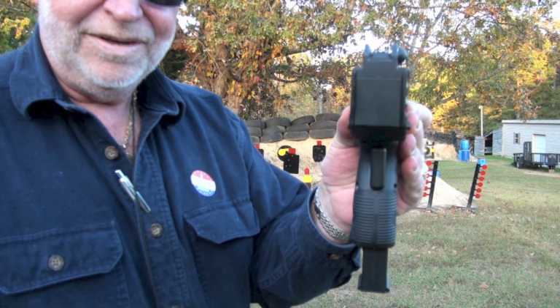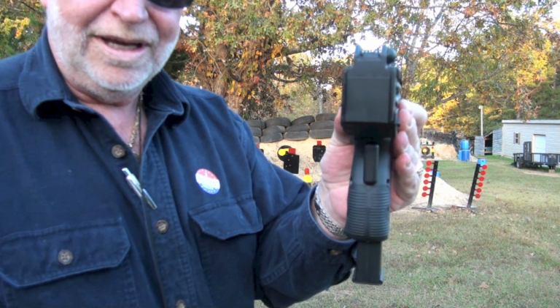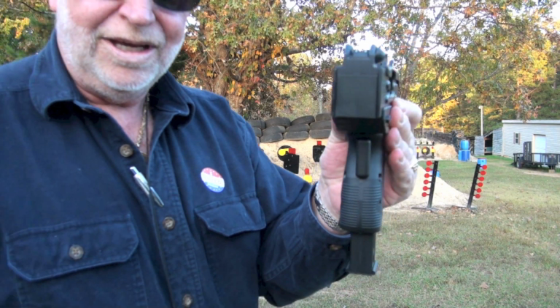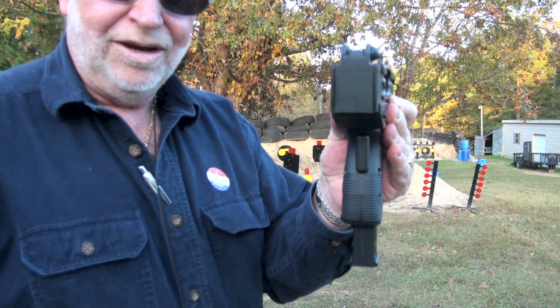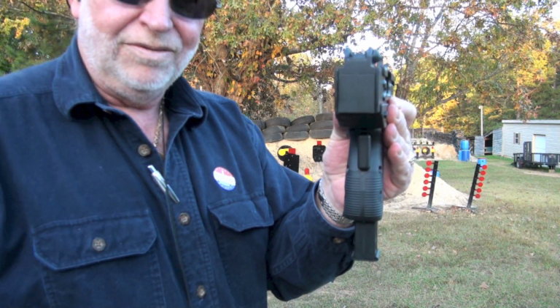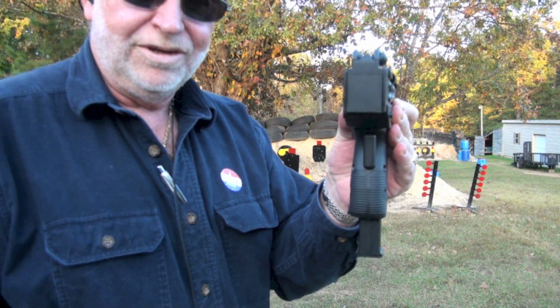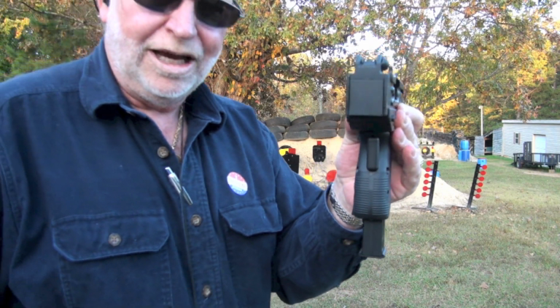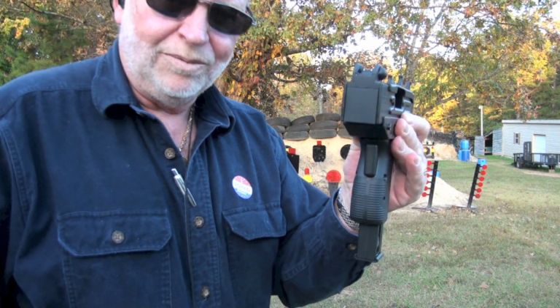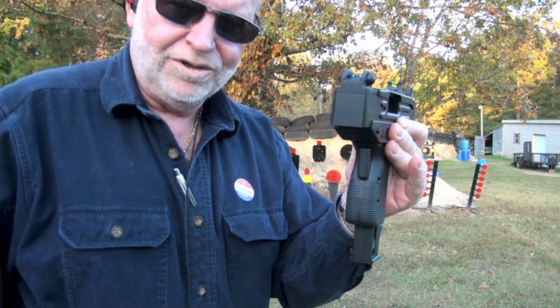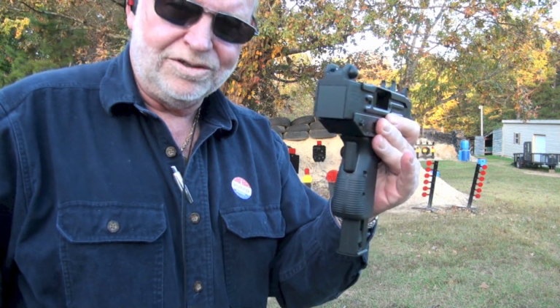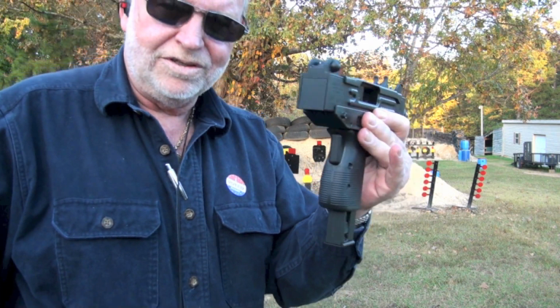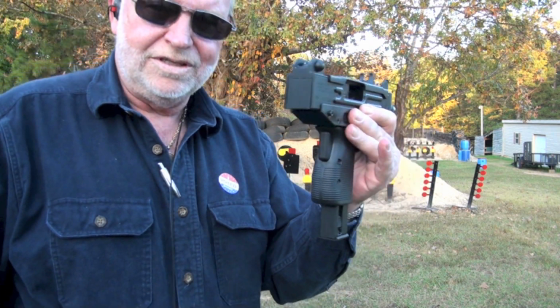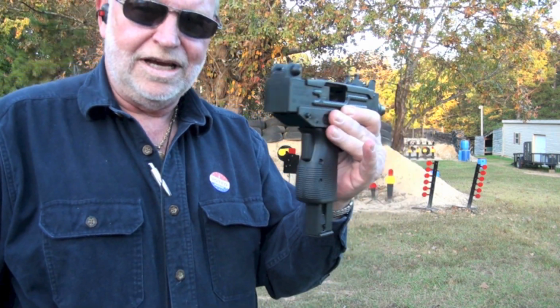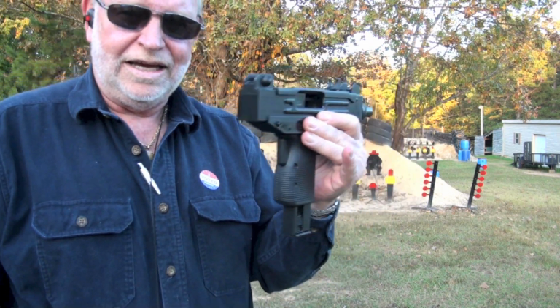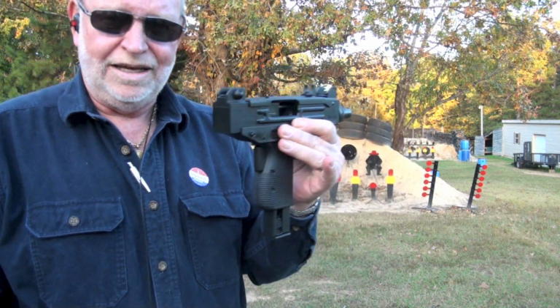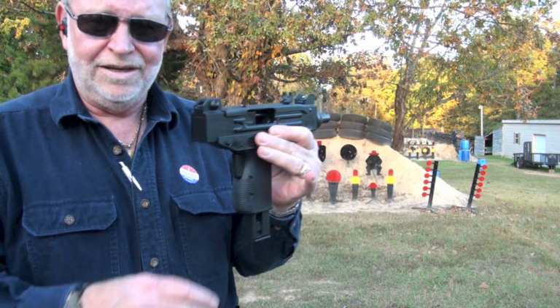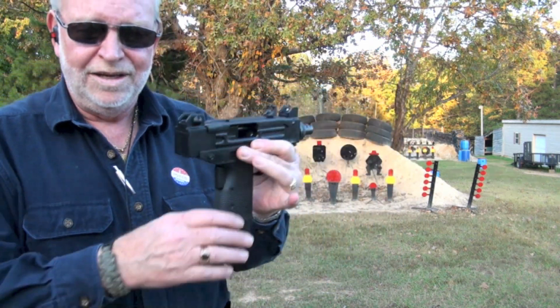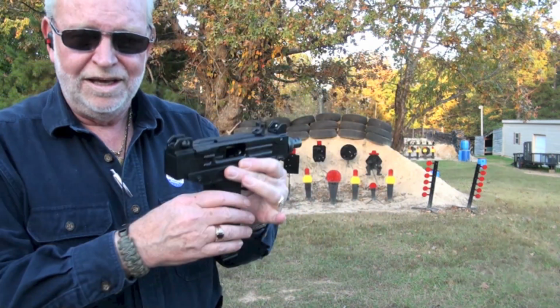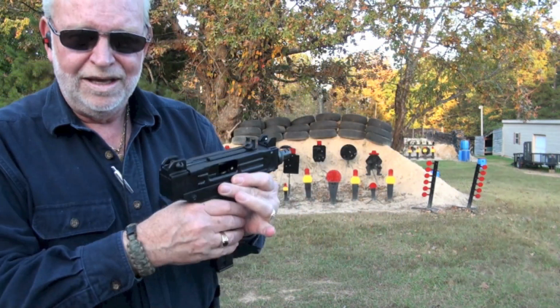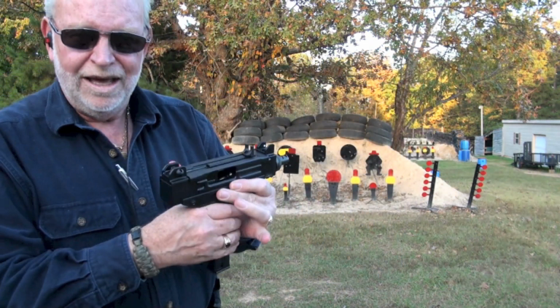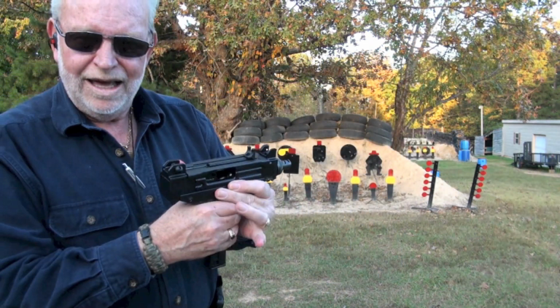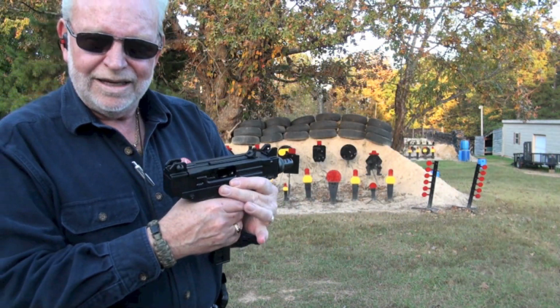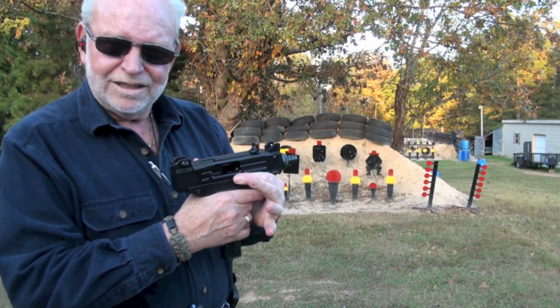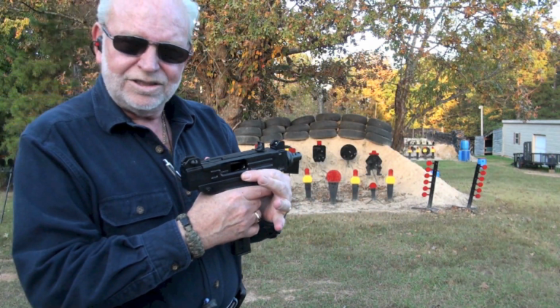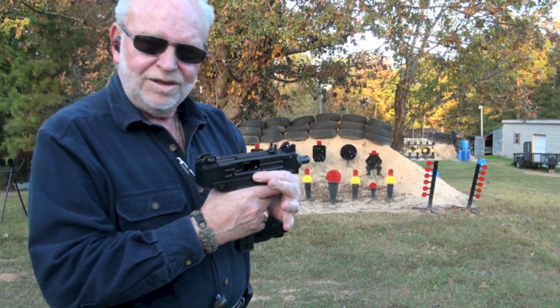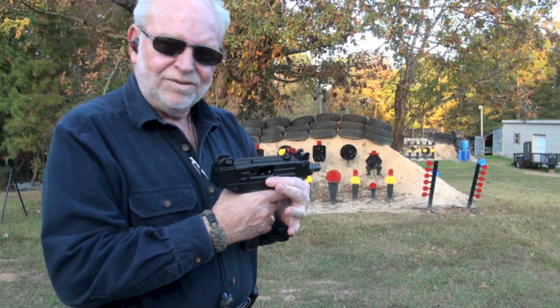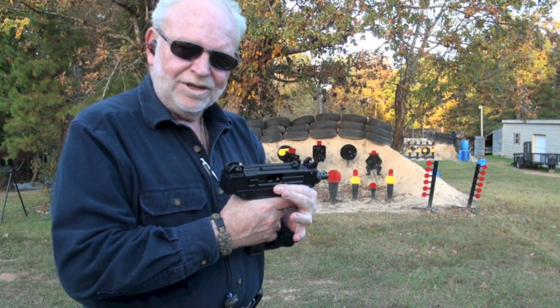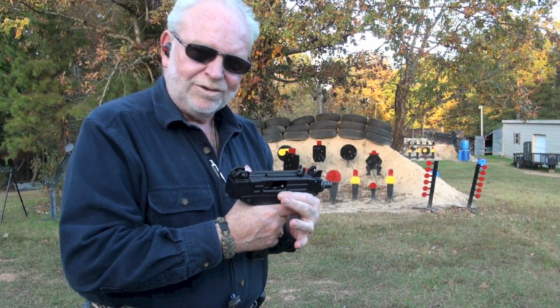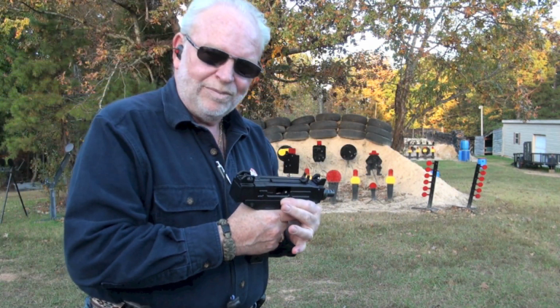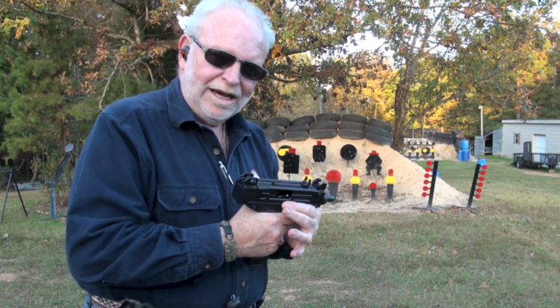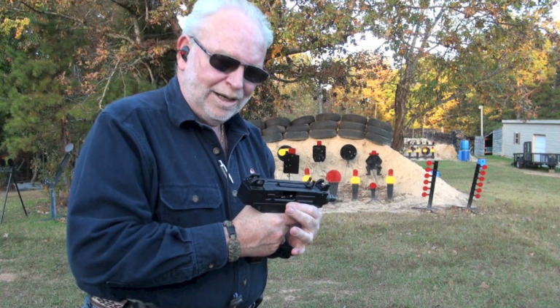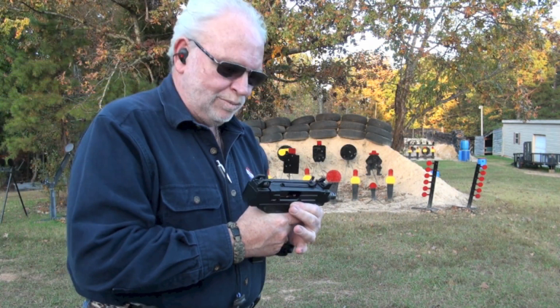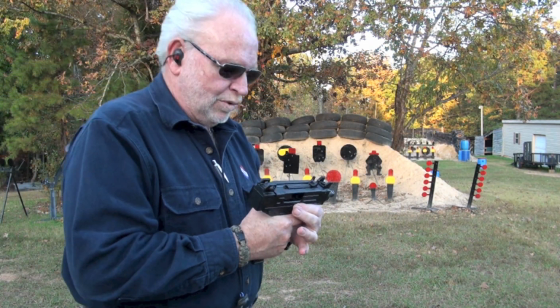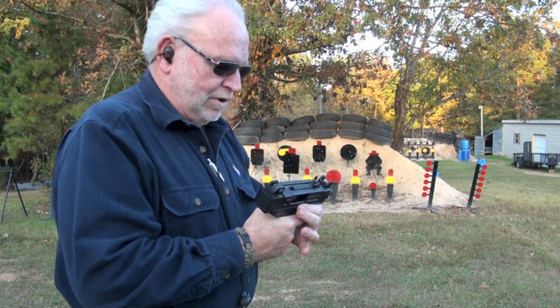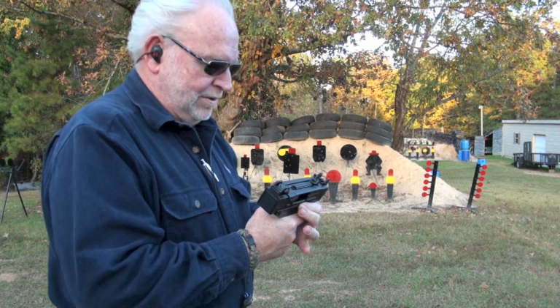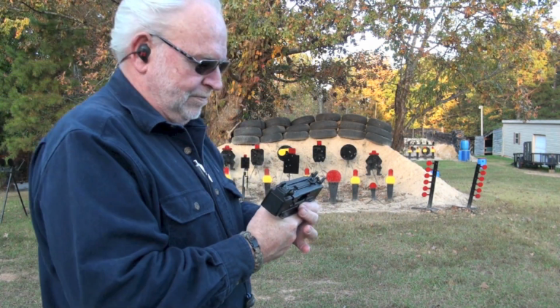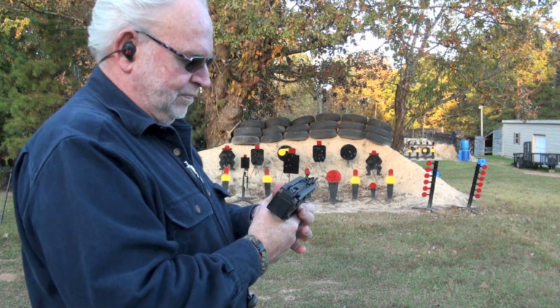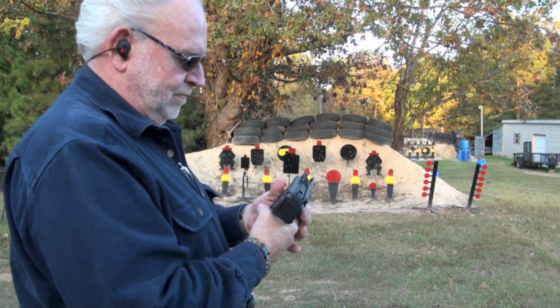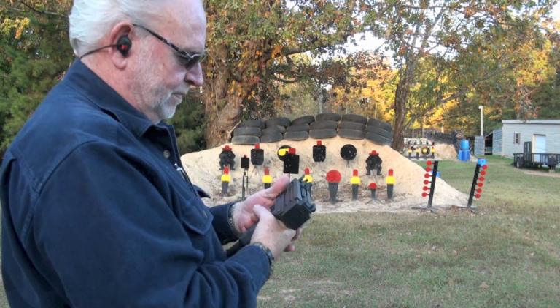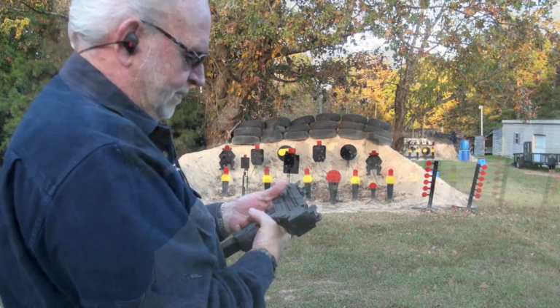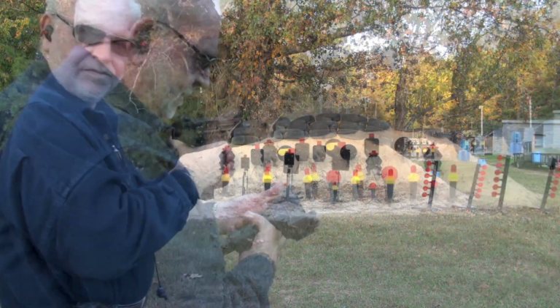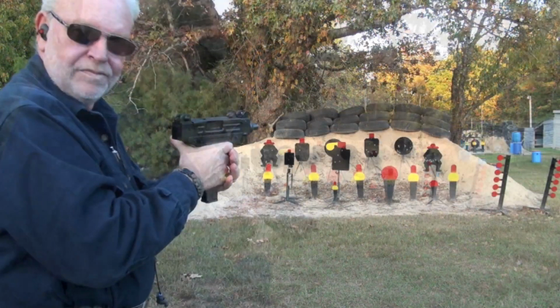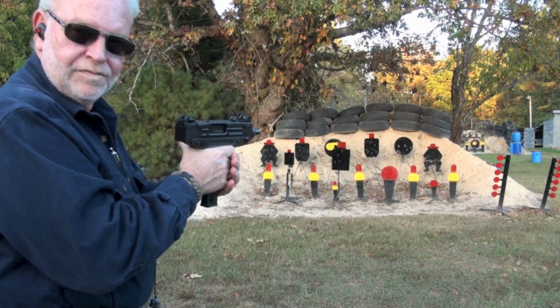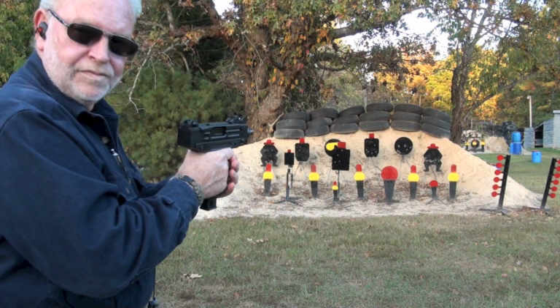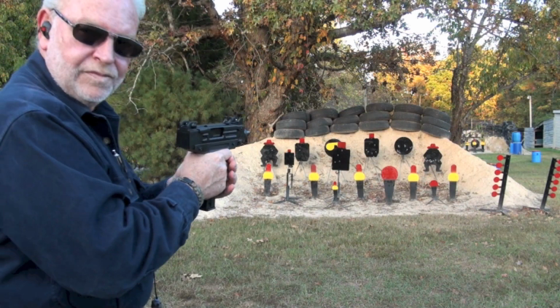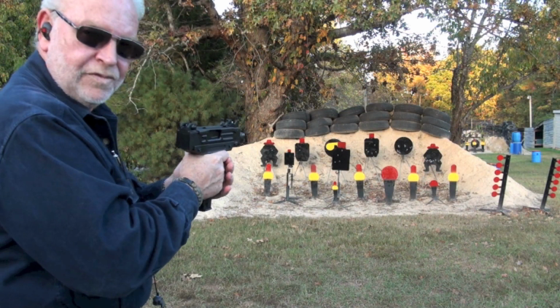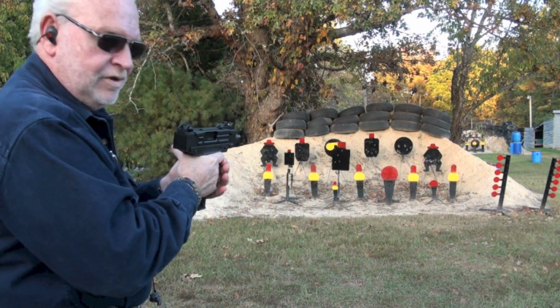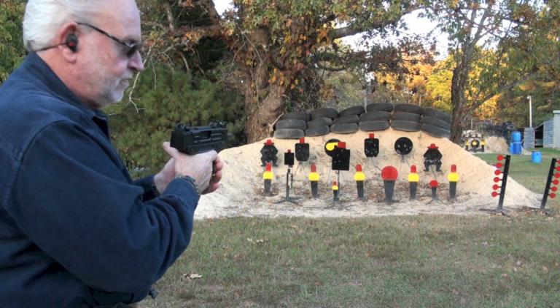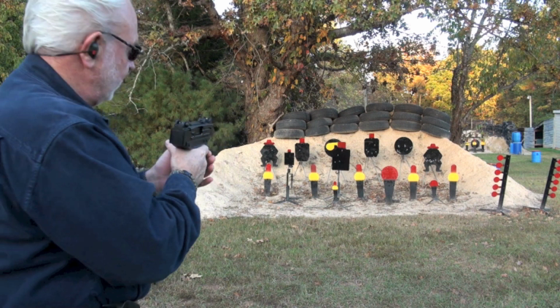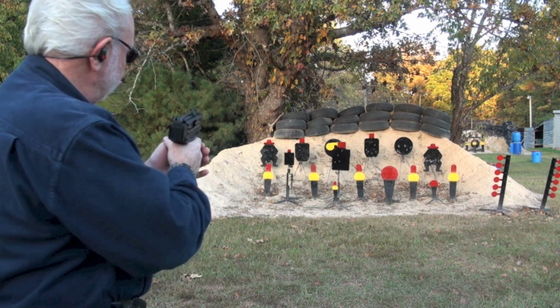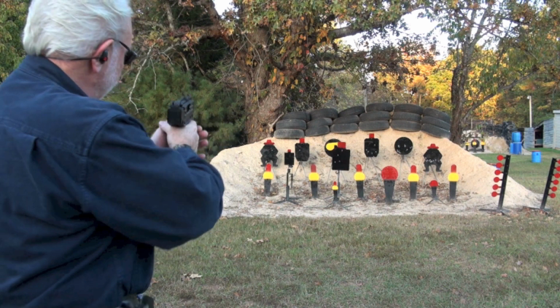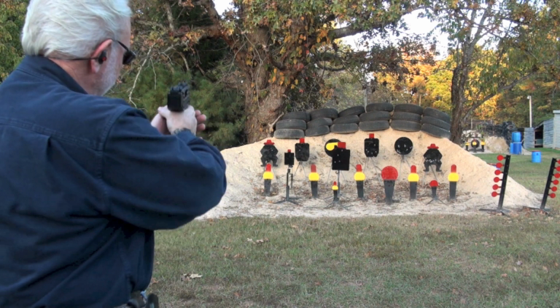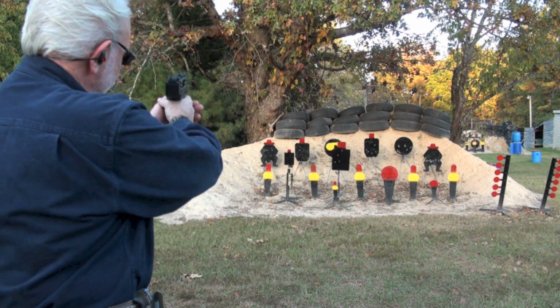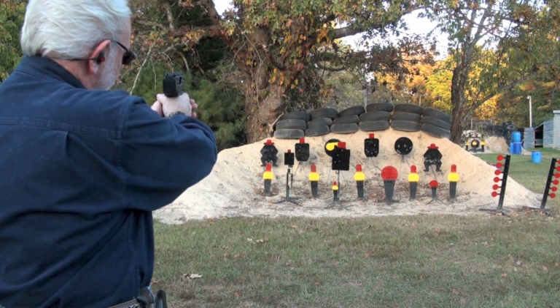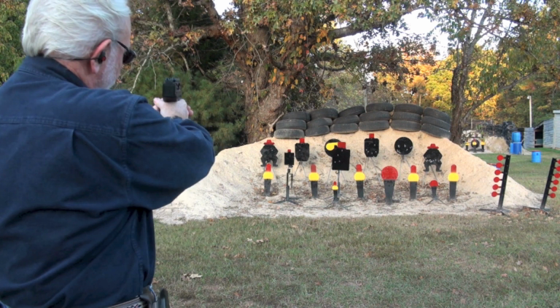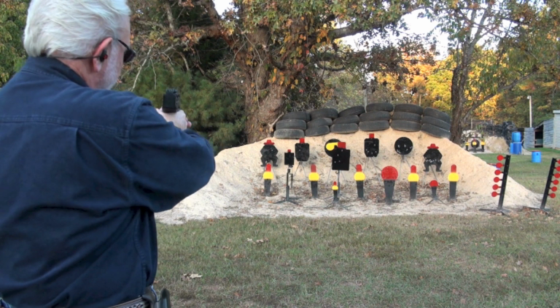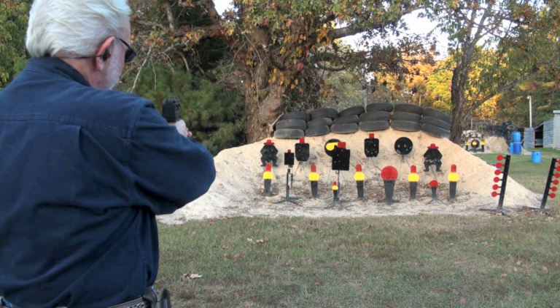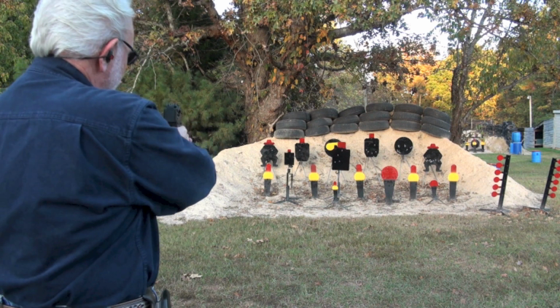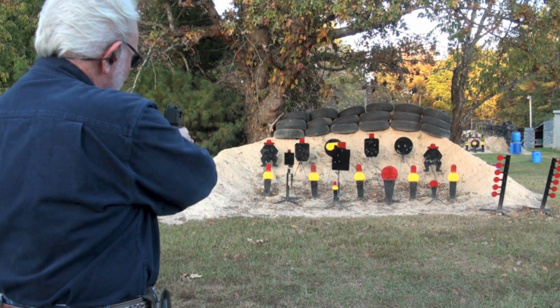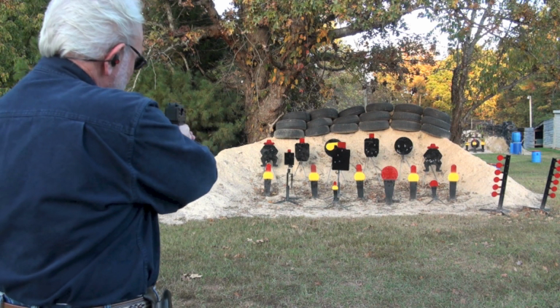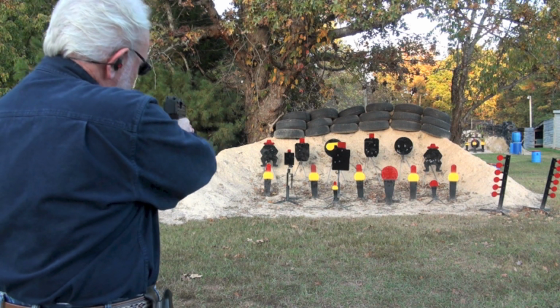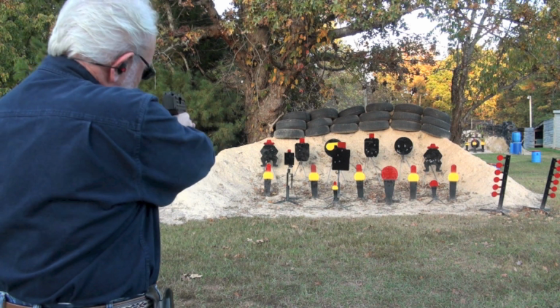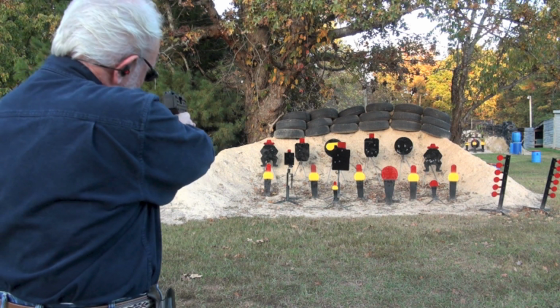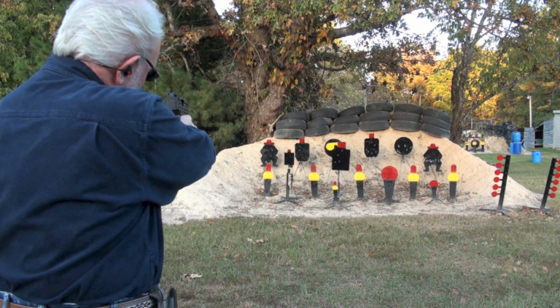I'll take you over the table in just a second. Let's shoot this bad boy — see if I can kill this old cowboy over here.